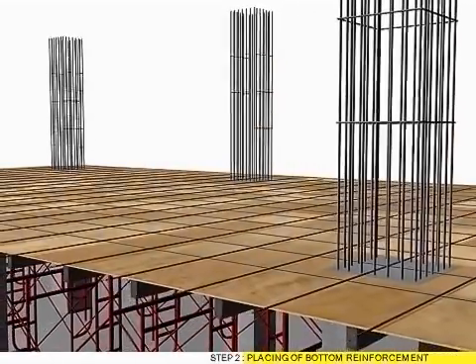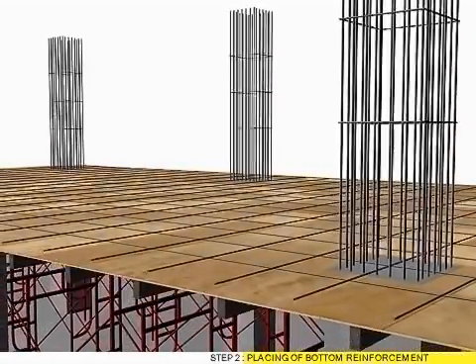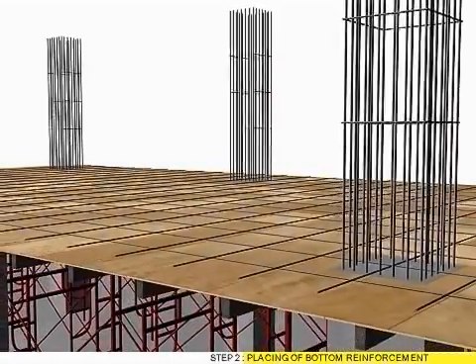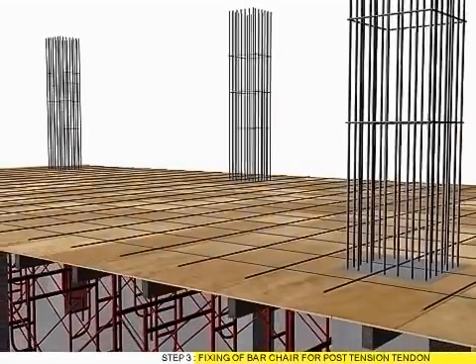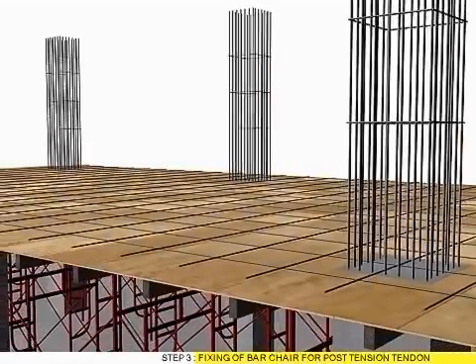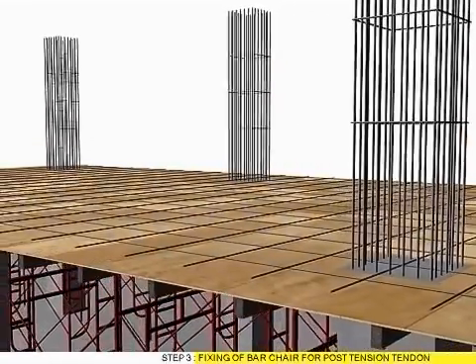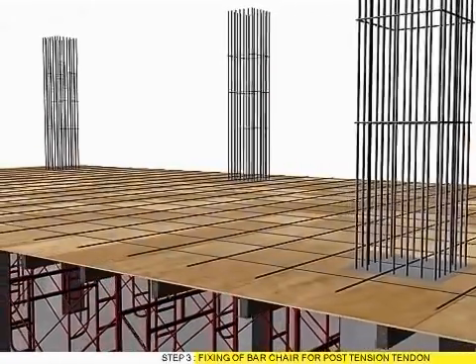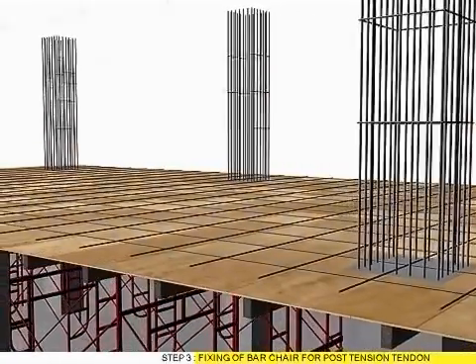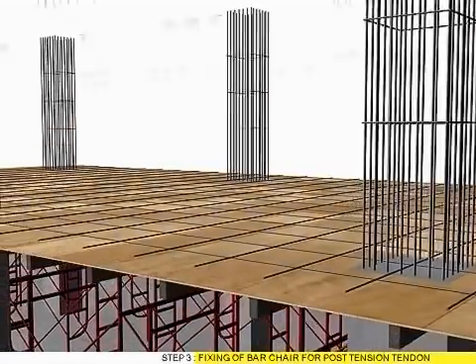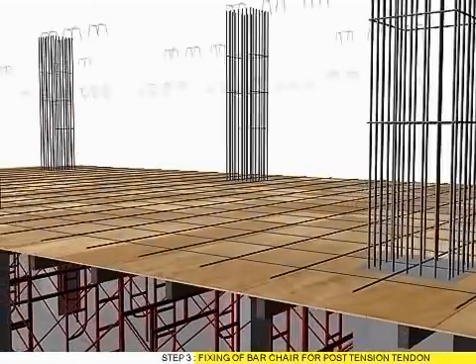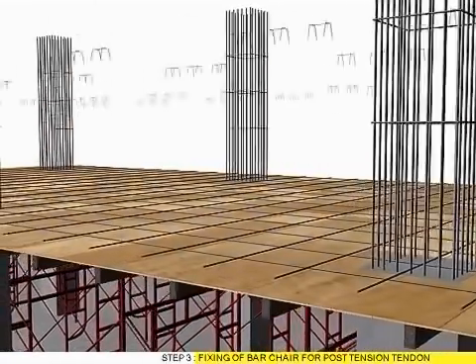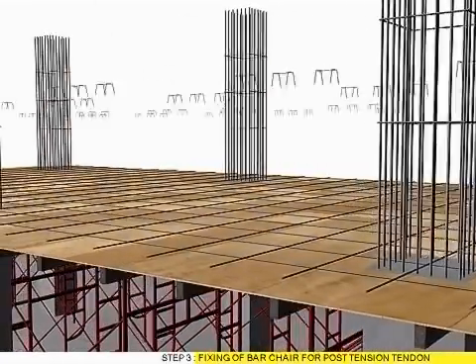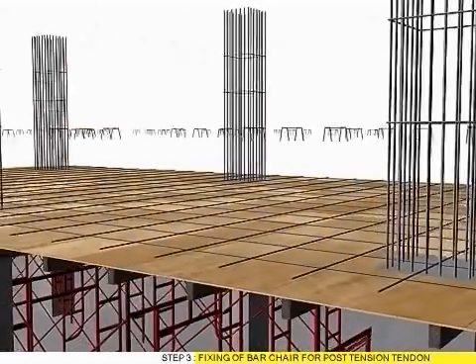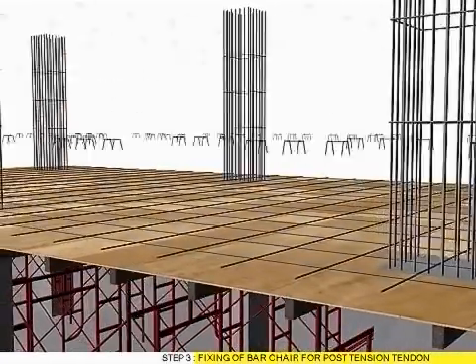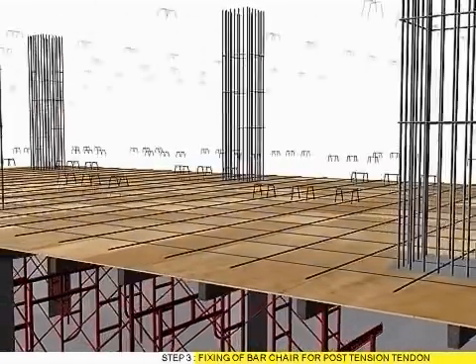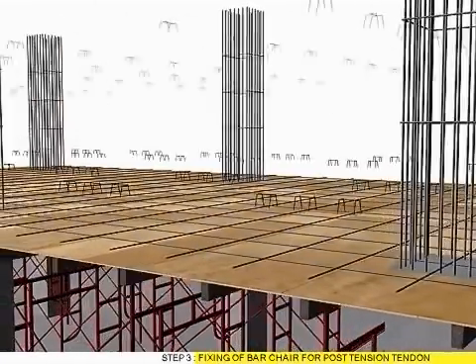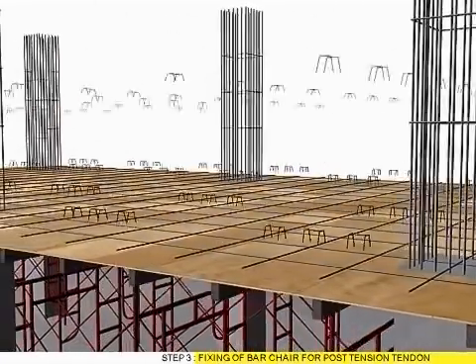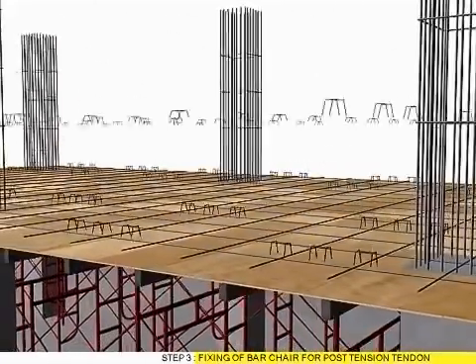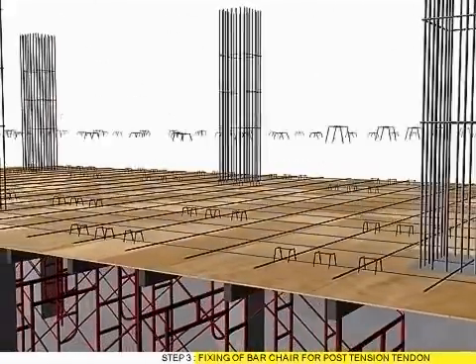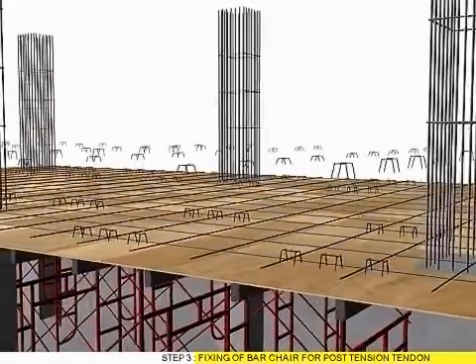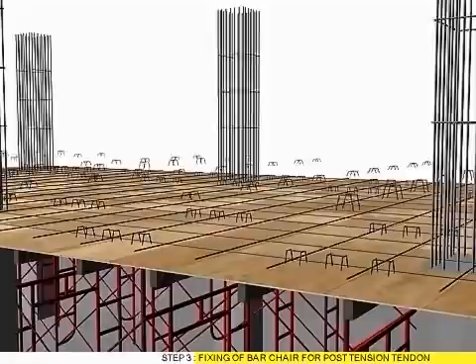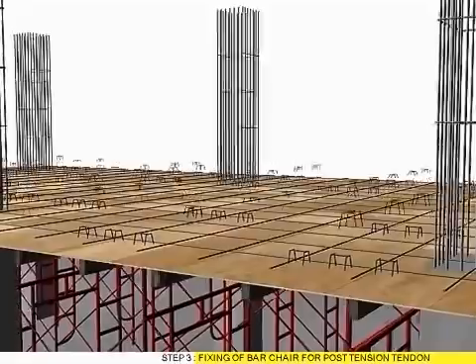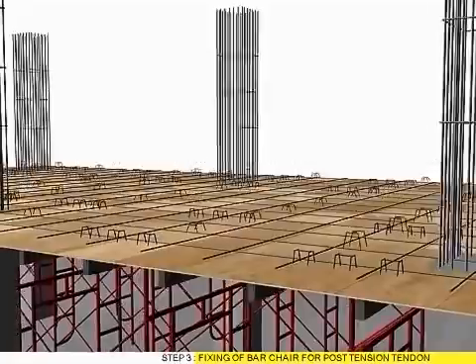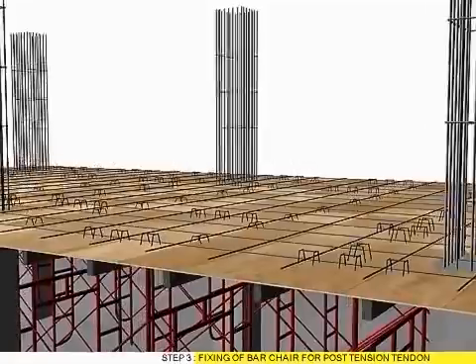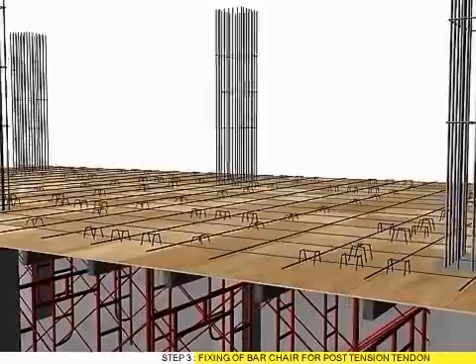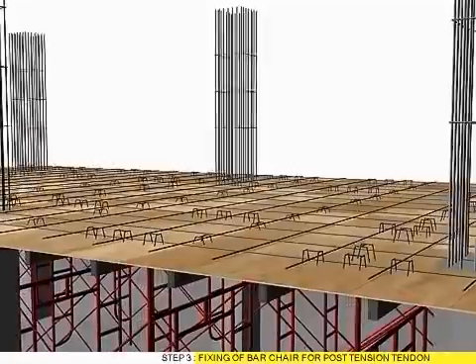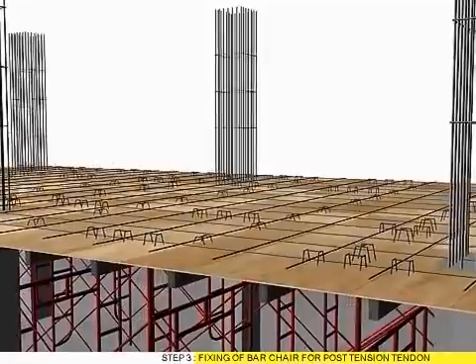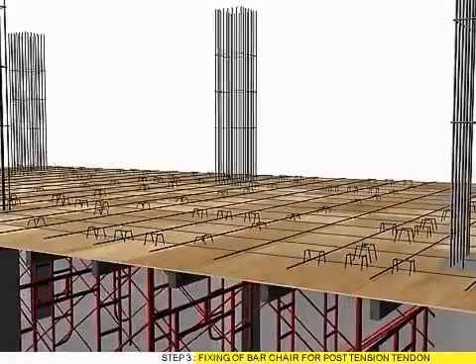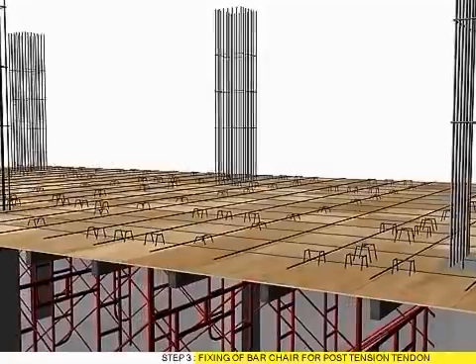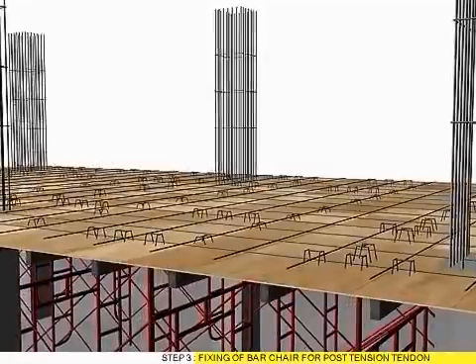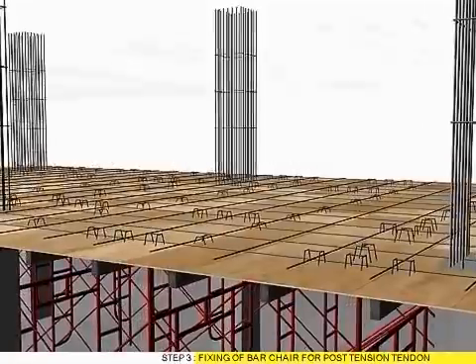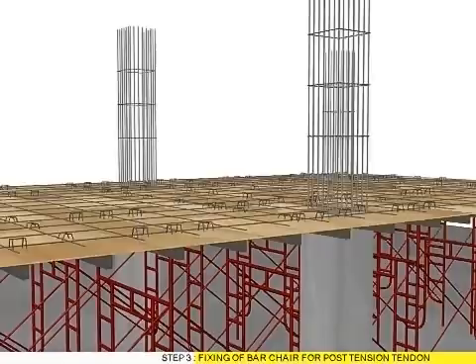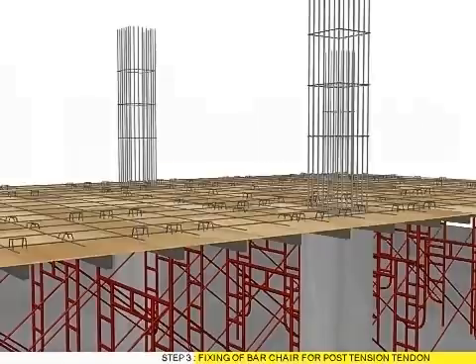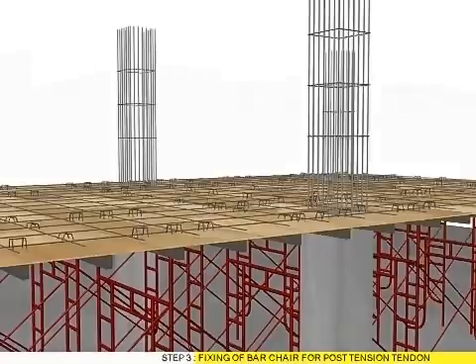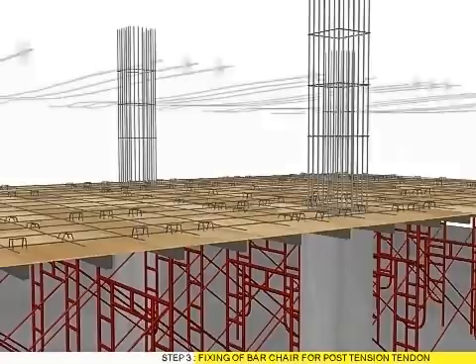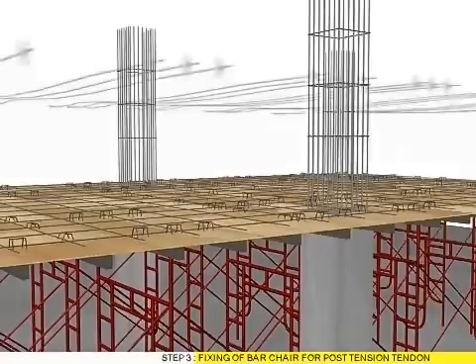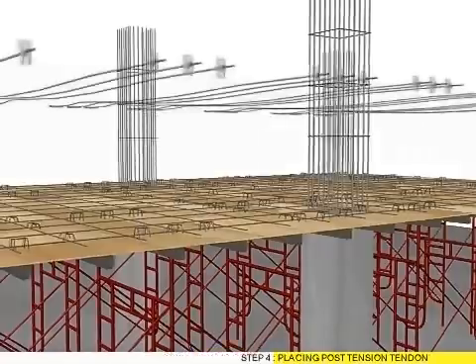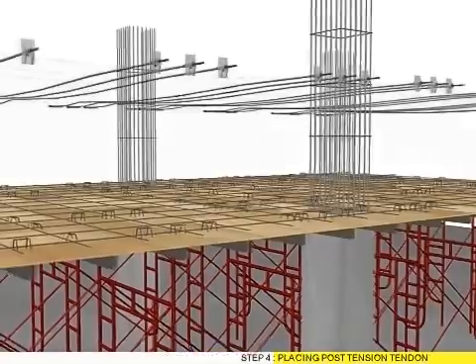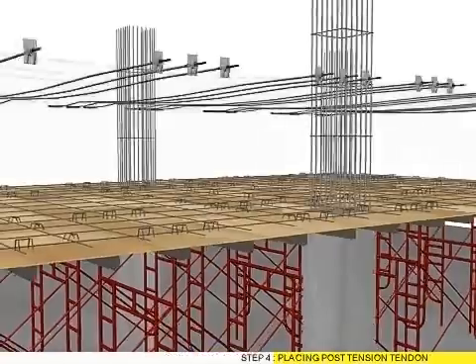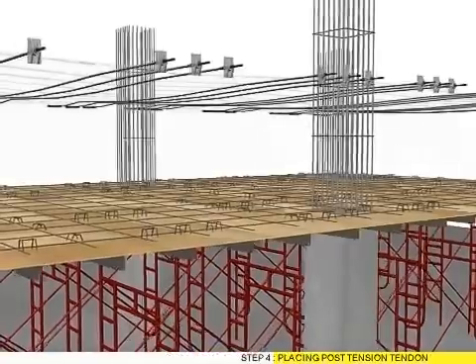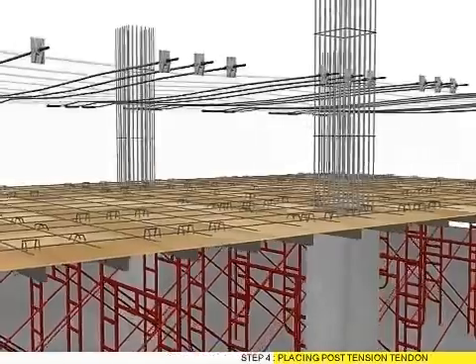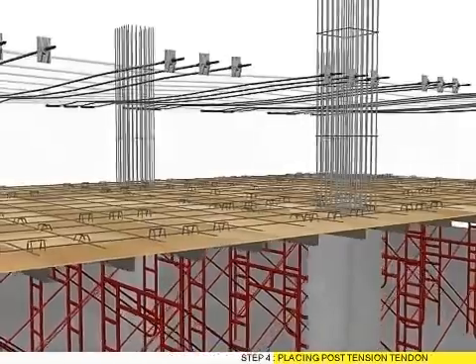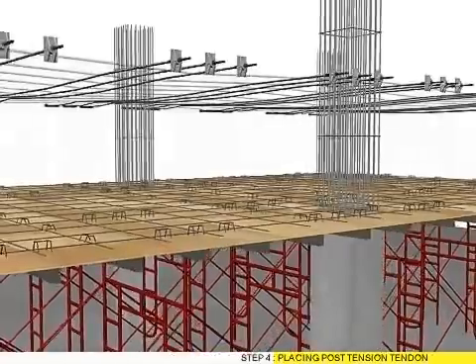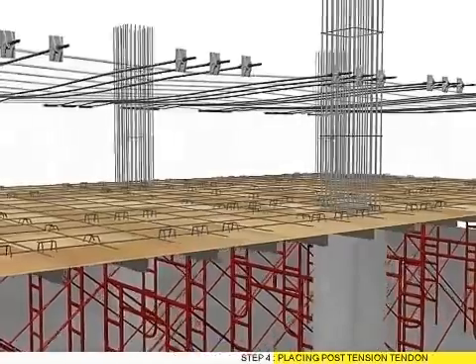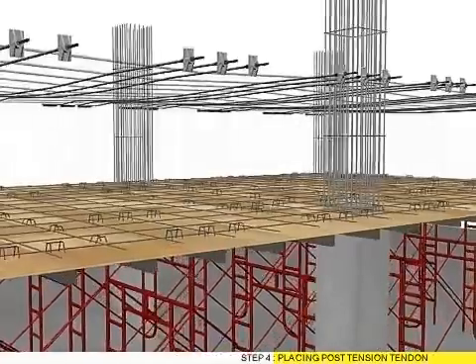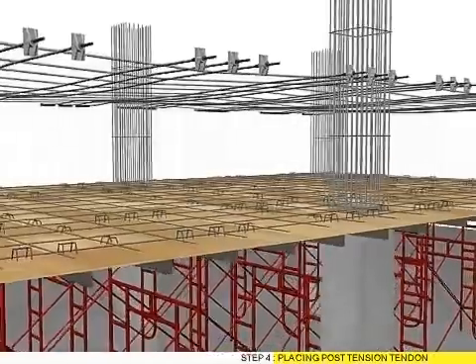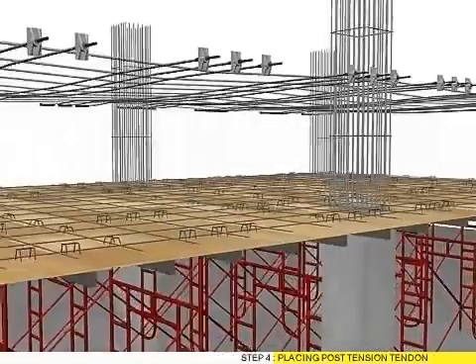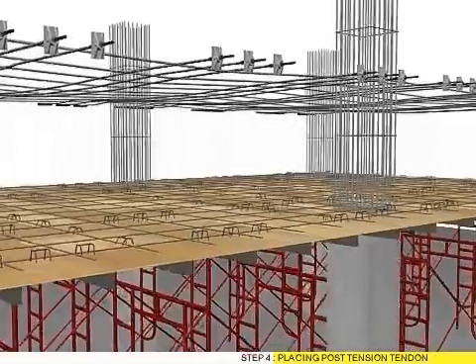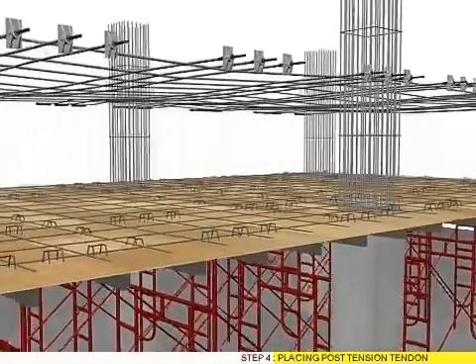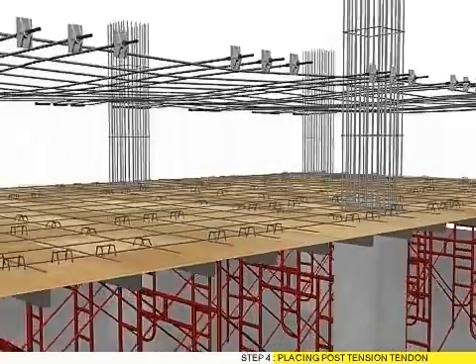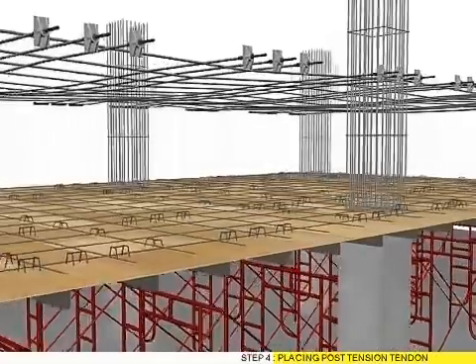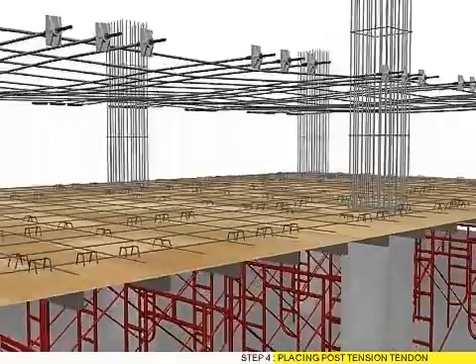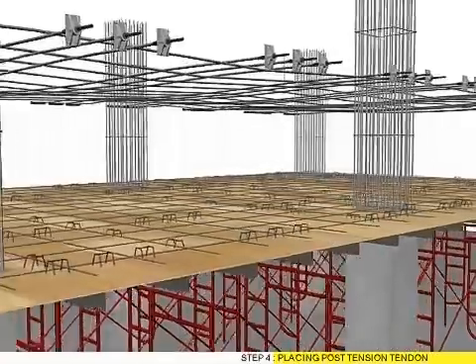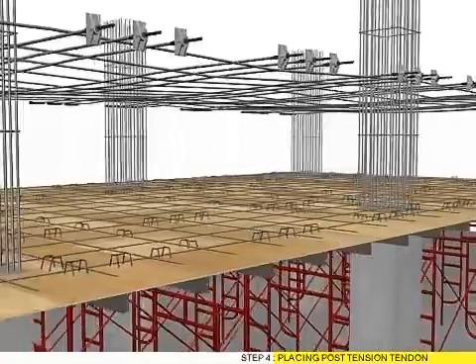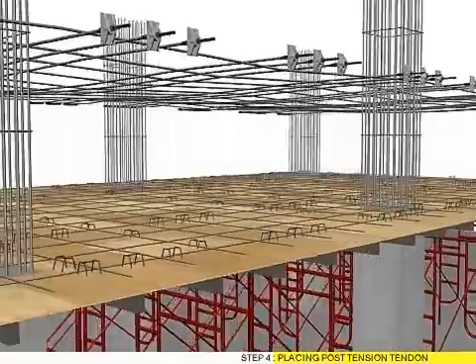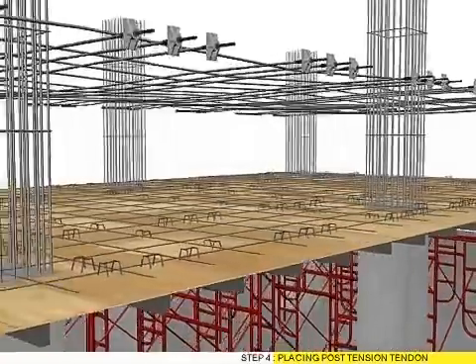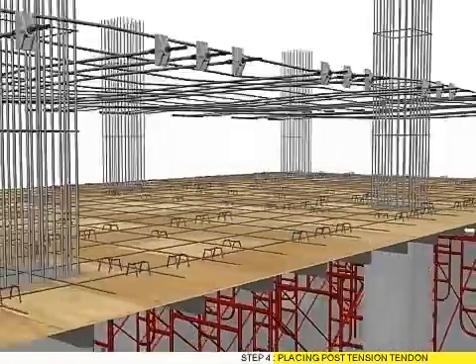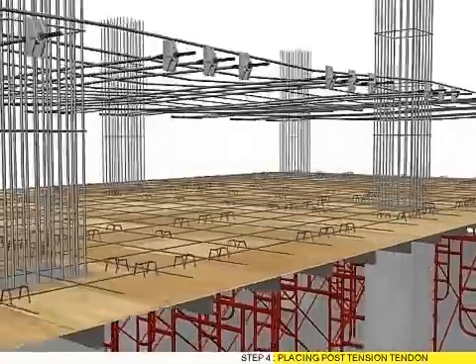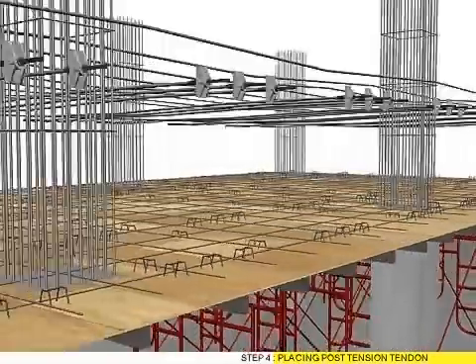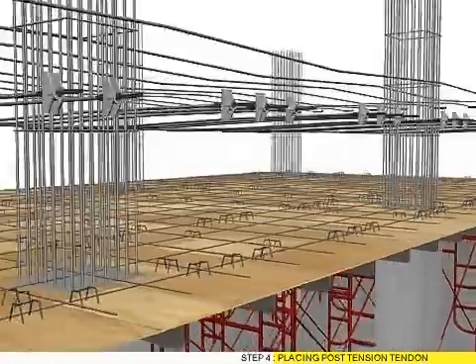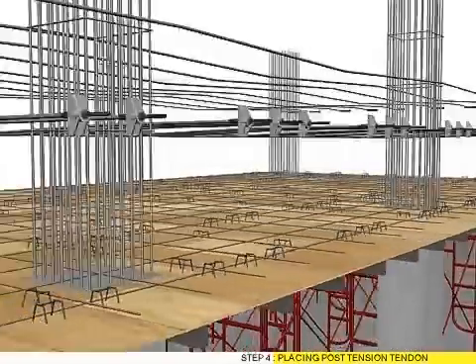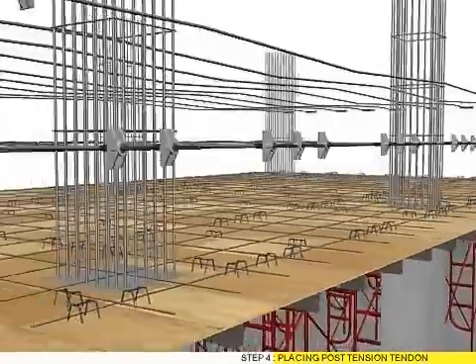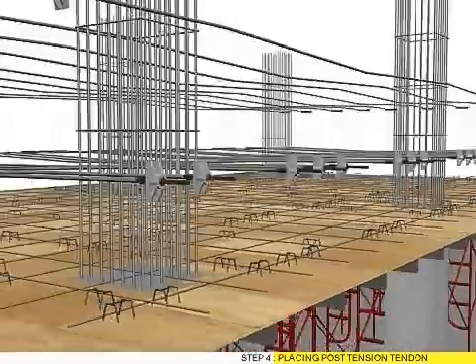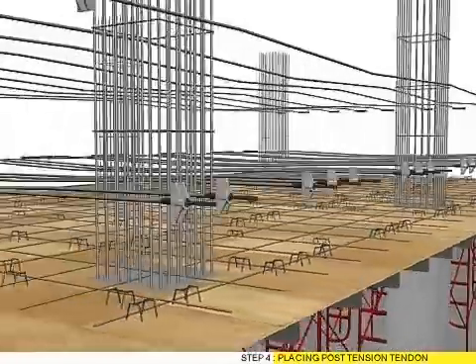Step 3: Fixing bar chair for post-tension tendon. Step 4: Placing post-tension tendon.